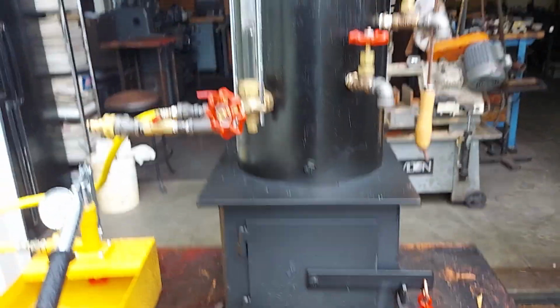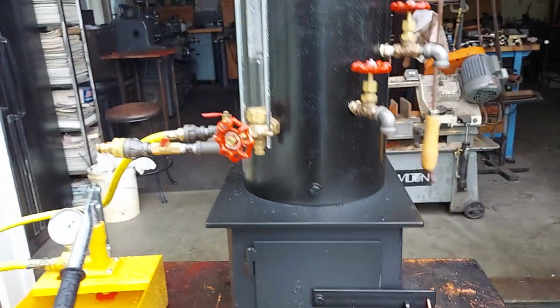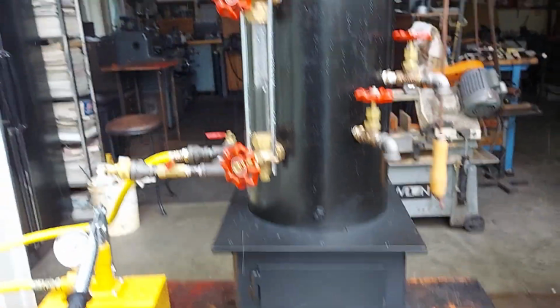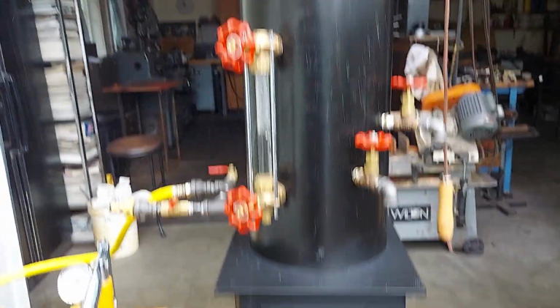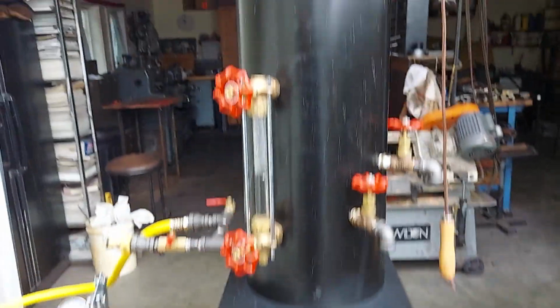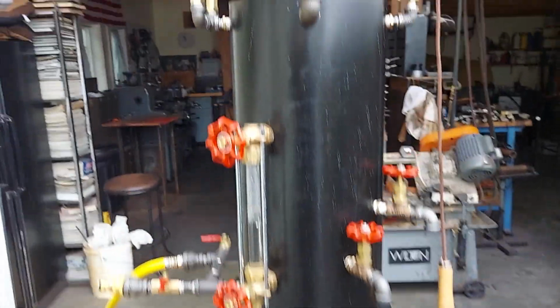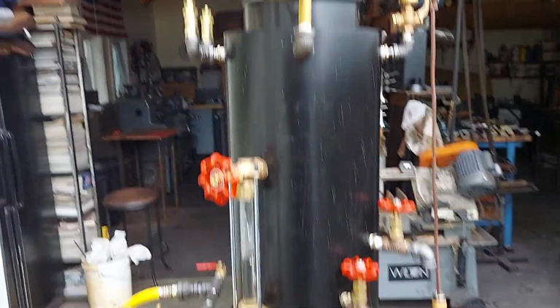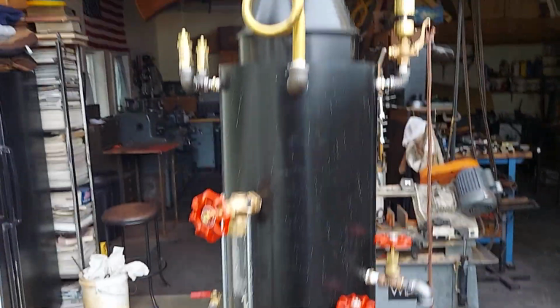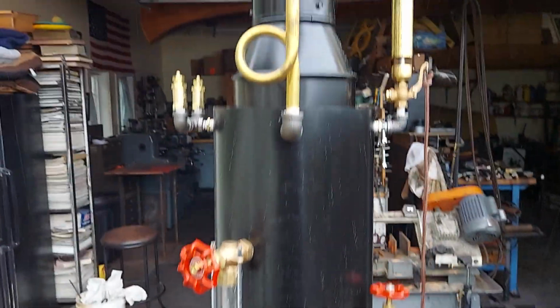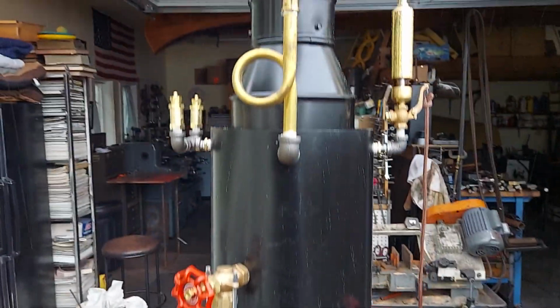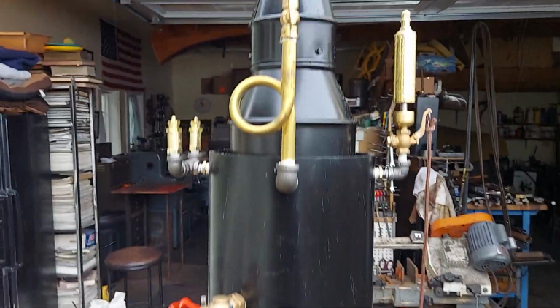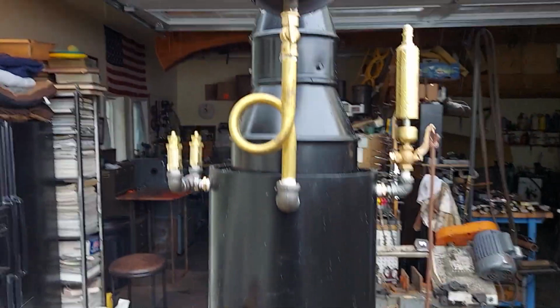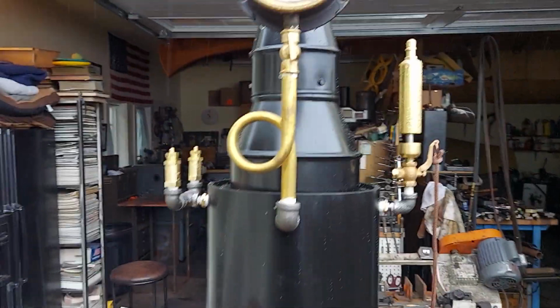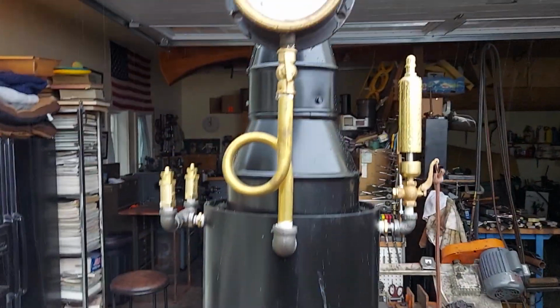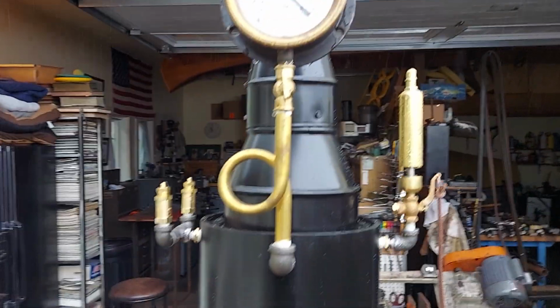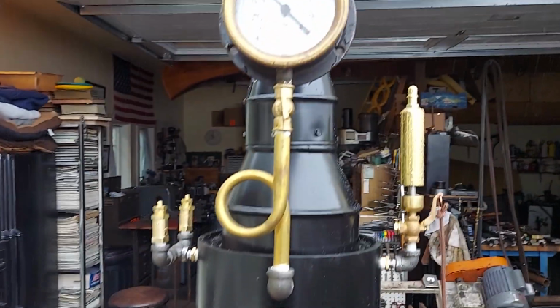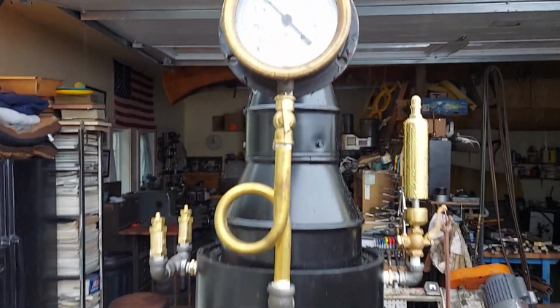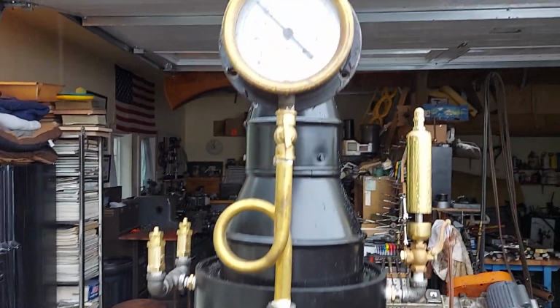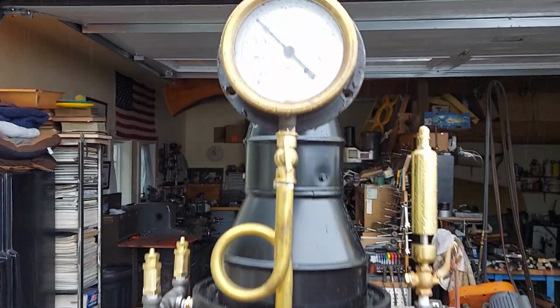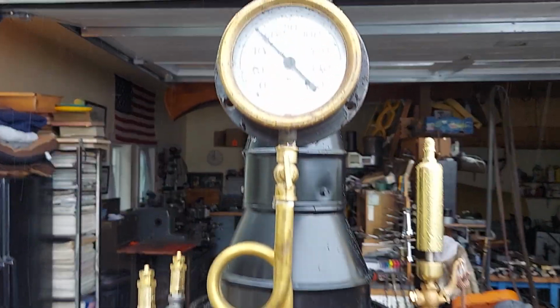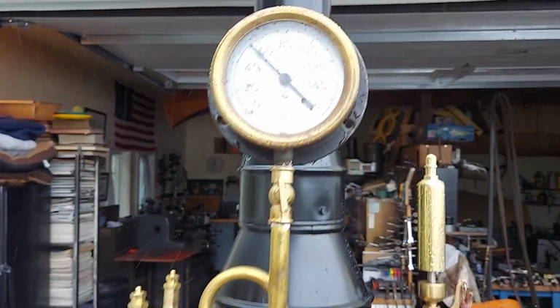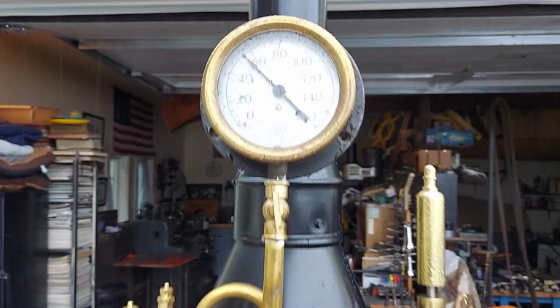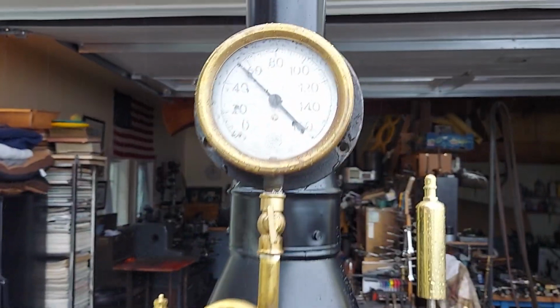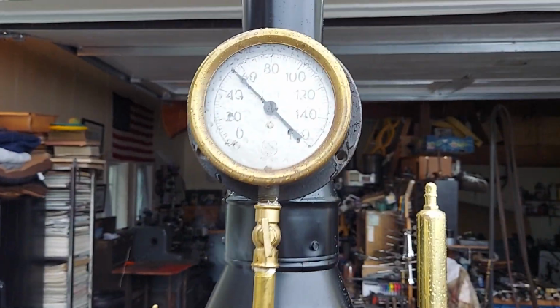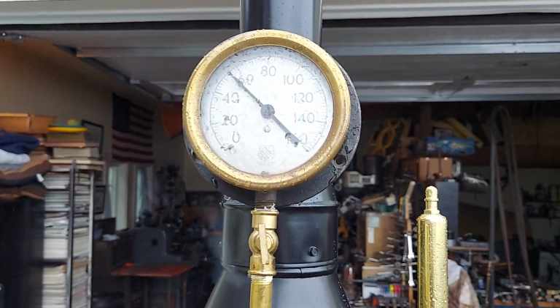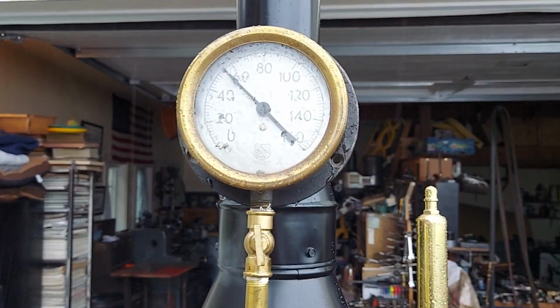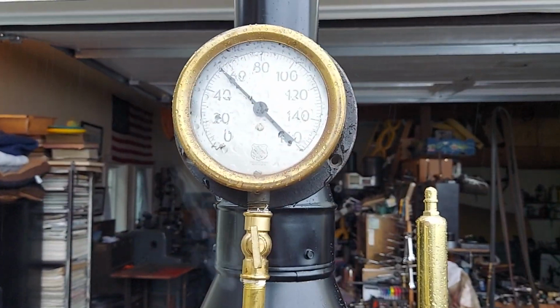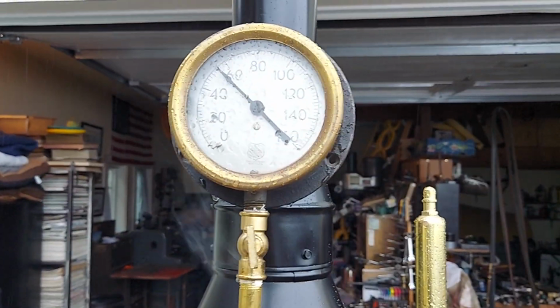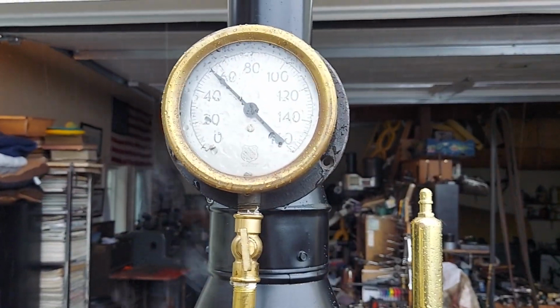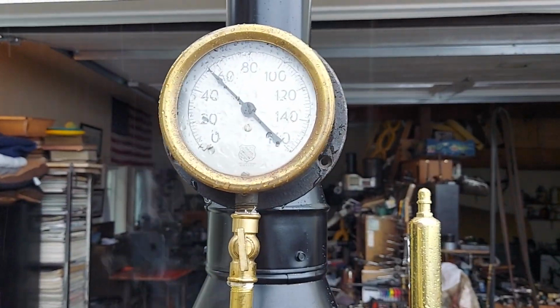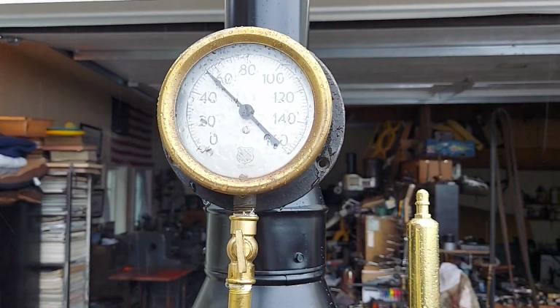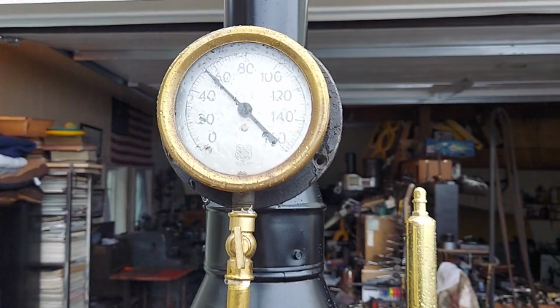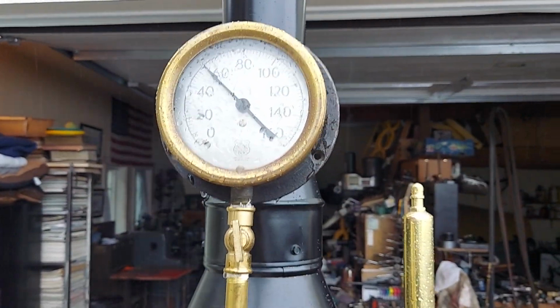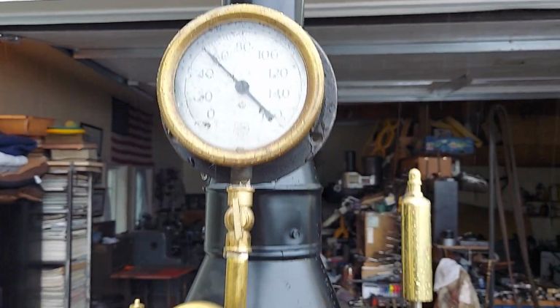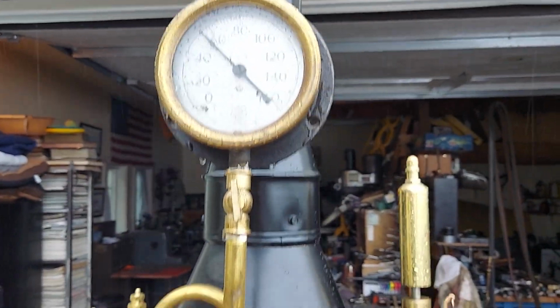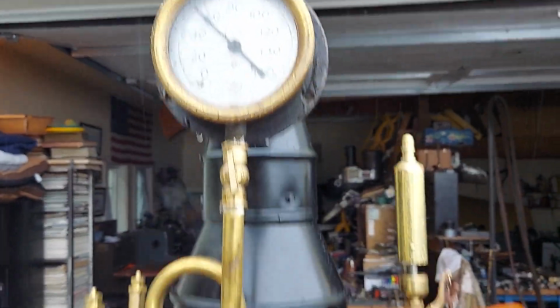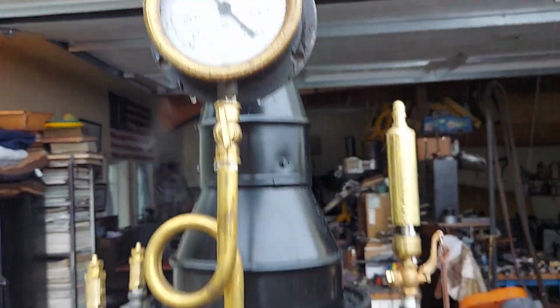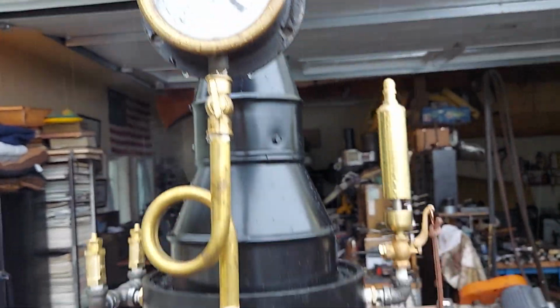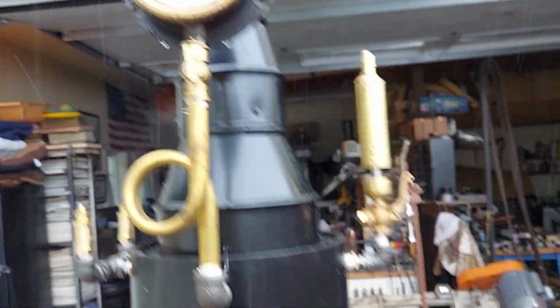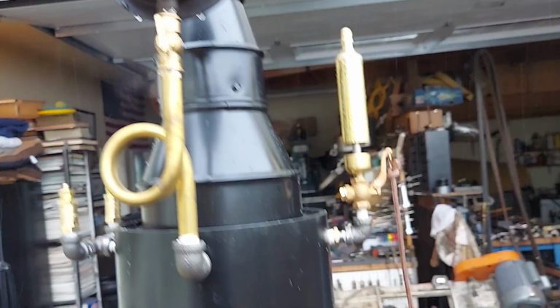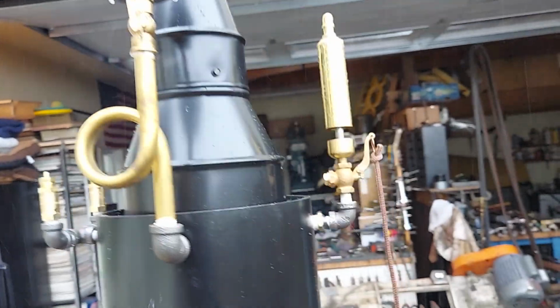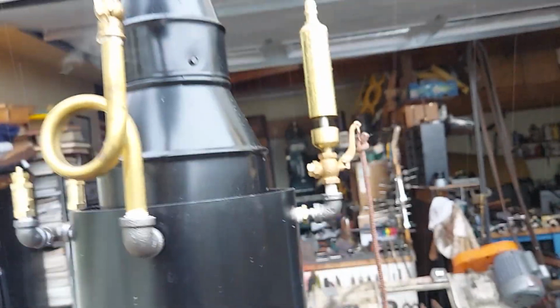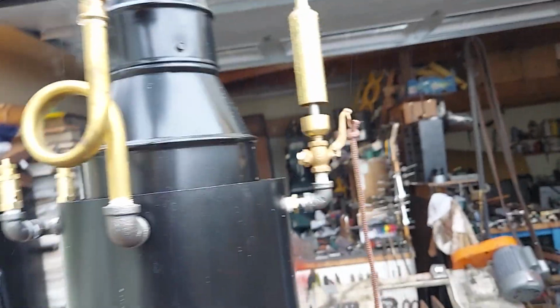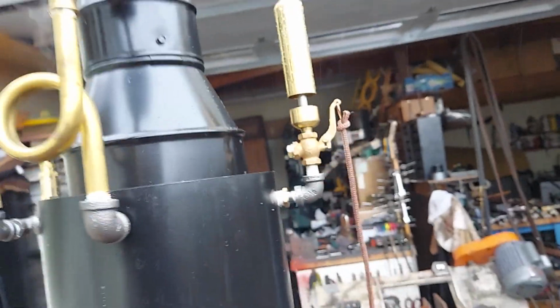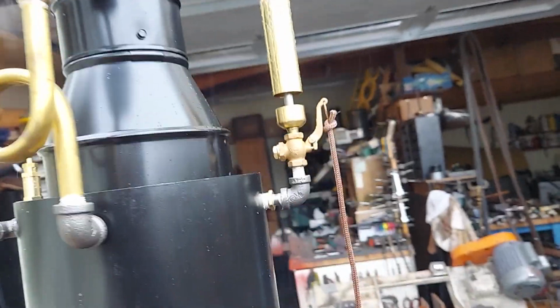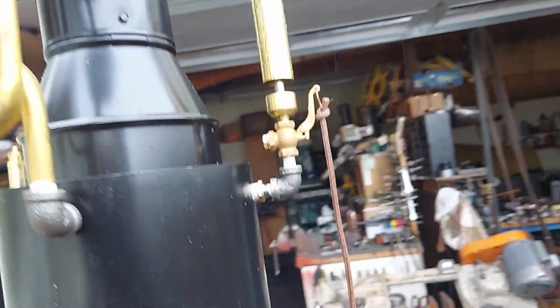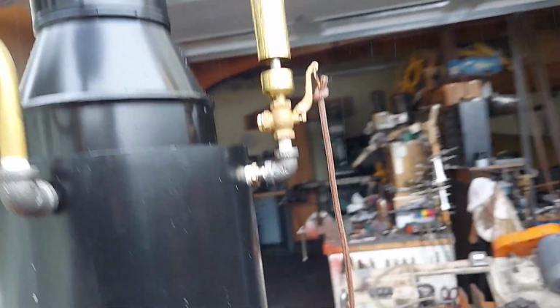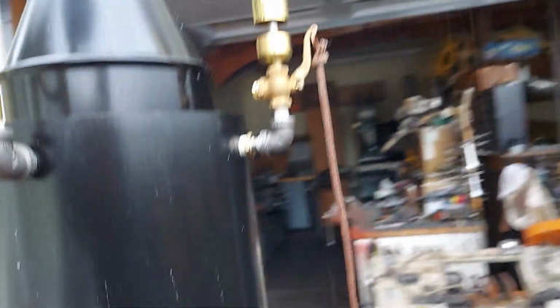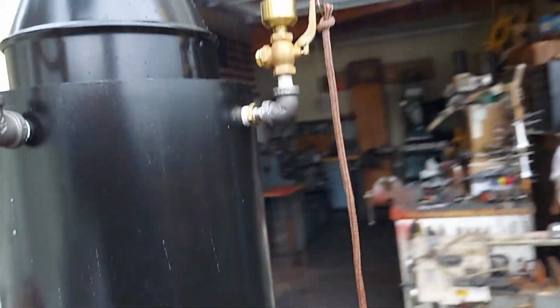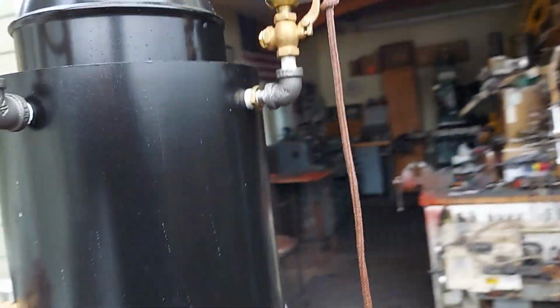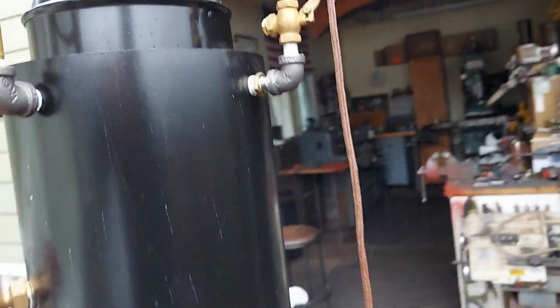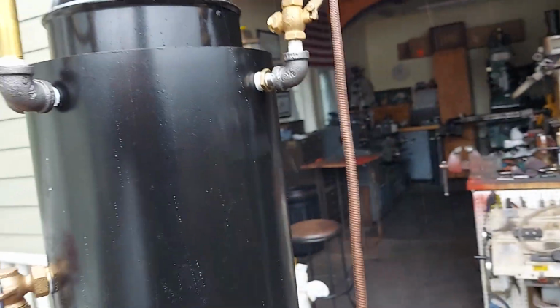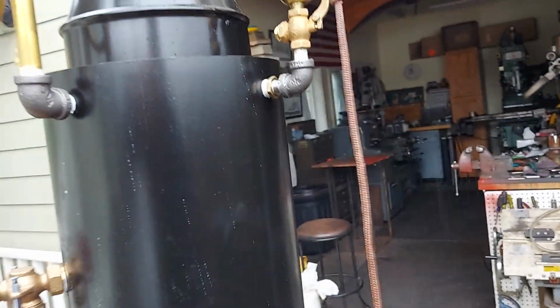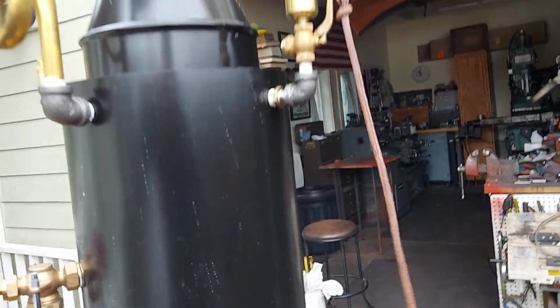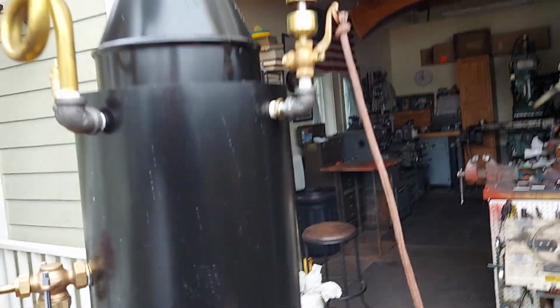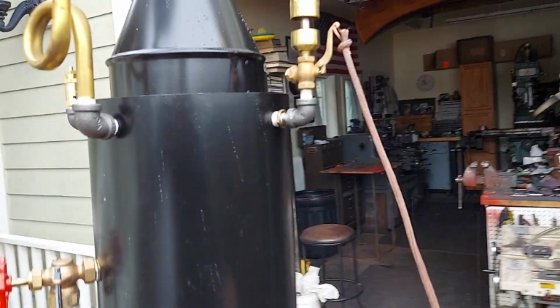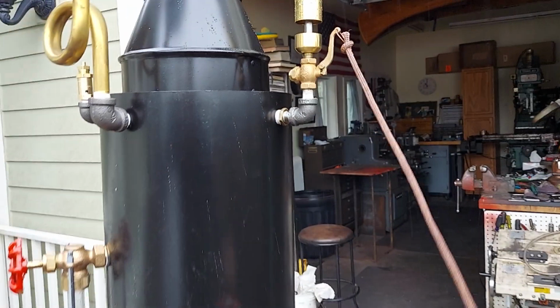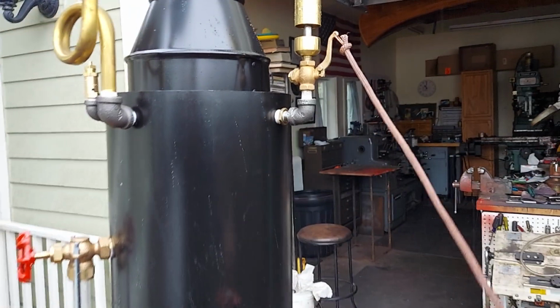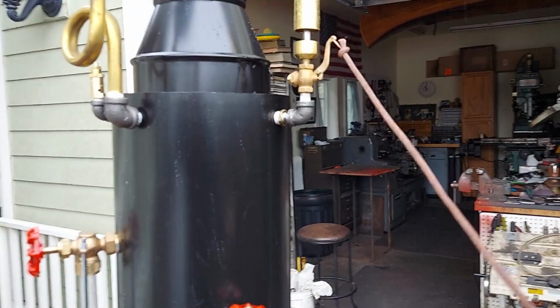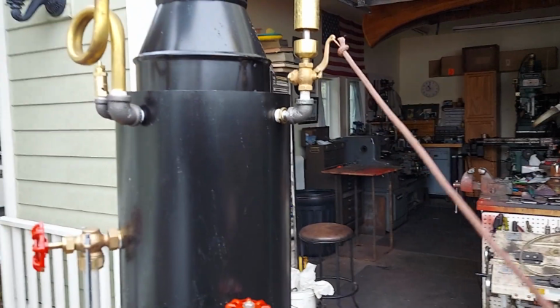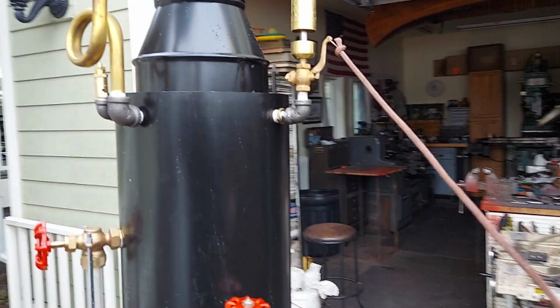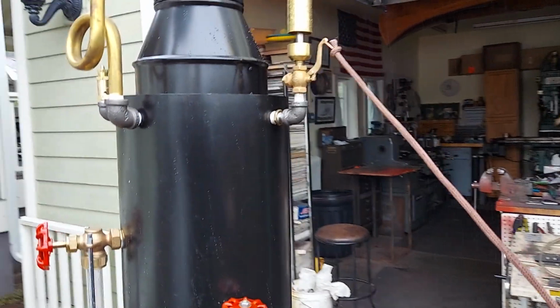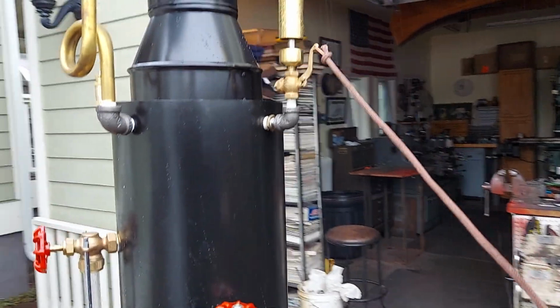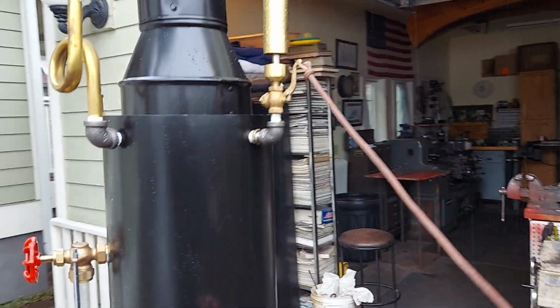The pop-off valves are set to go off at 60 pounds — they might go off here. I'll blow the whistle; turn down your volume if you'd like.